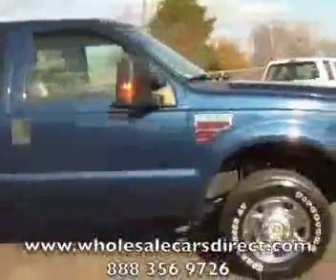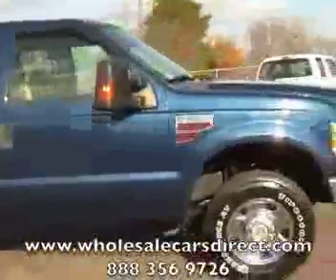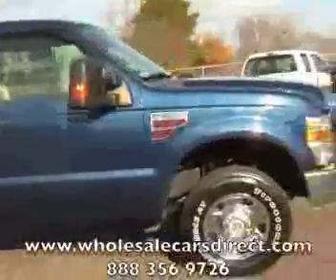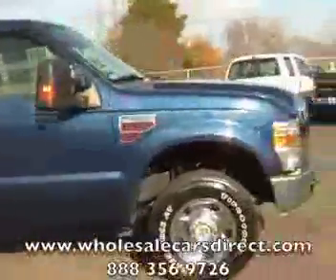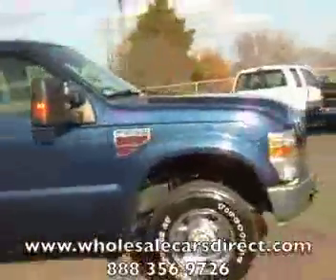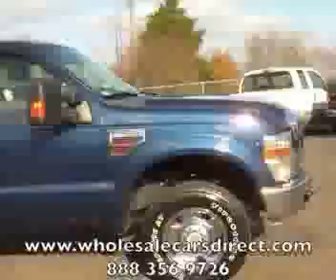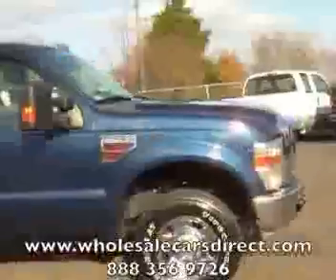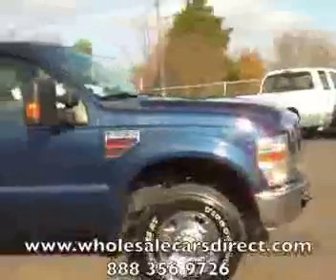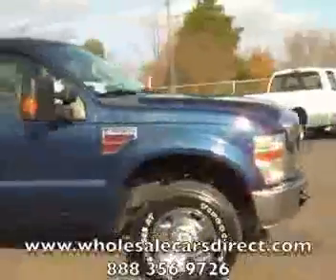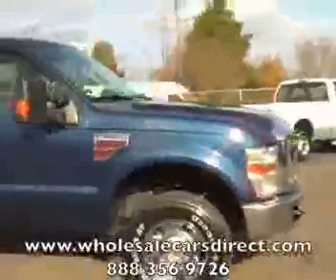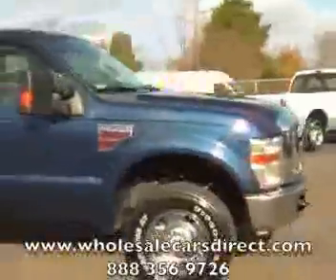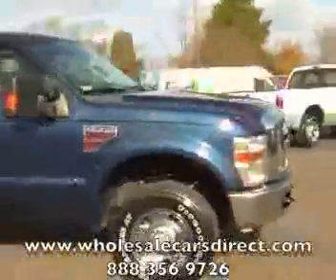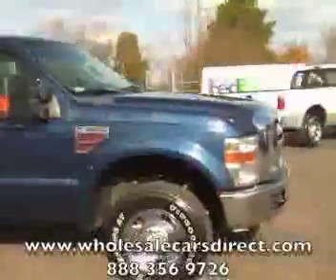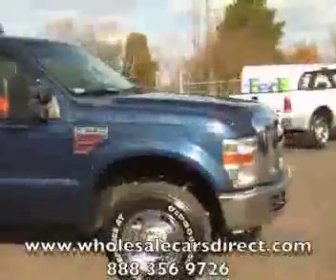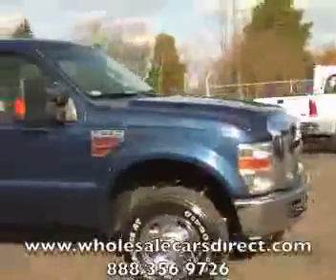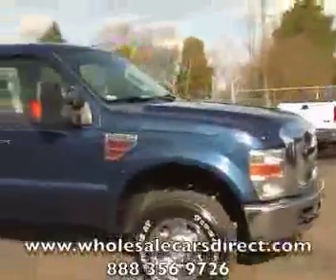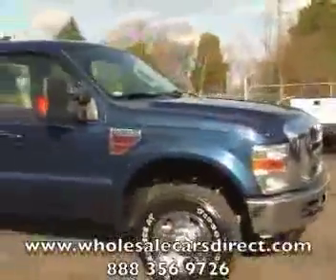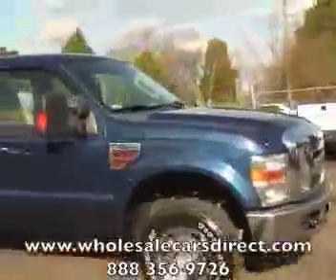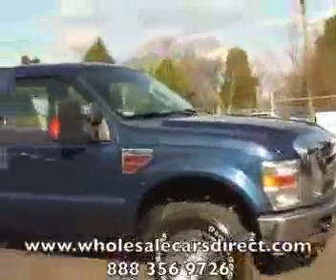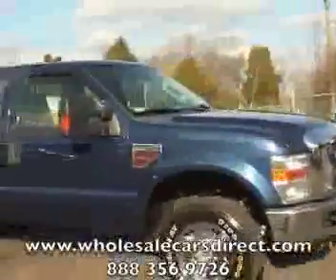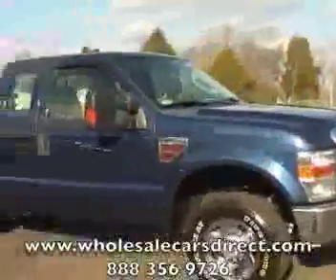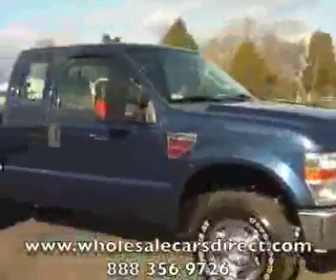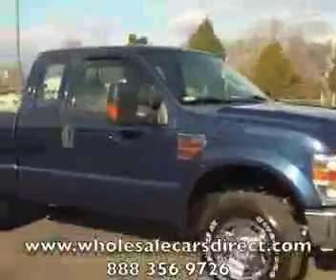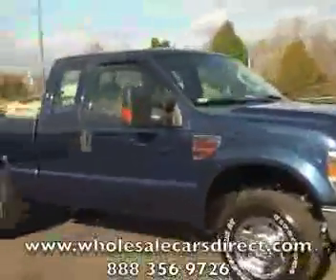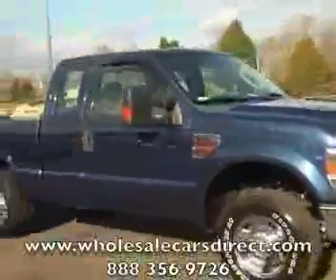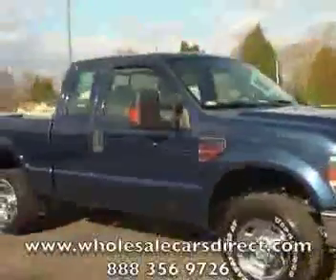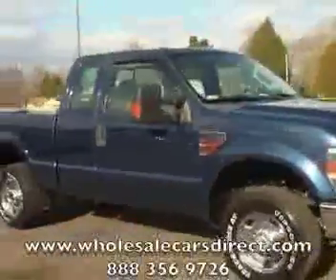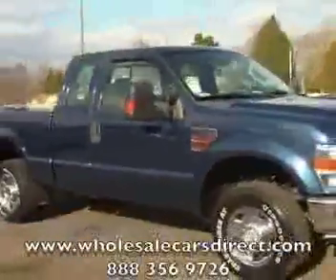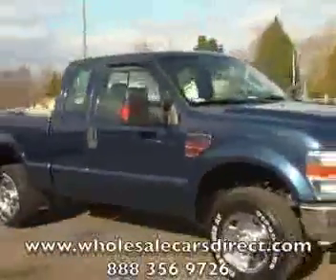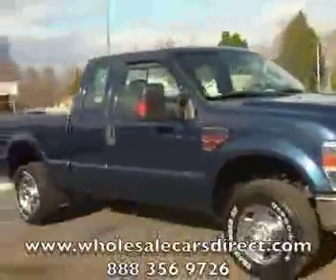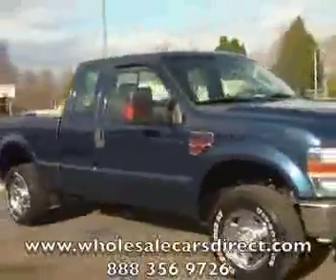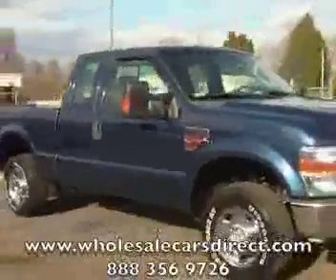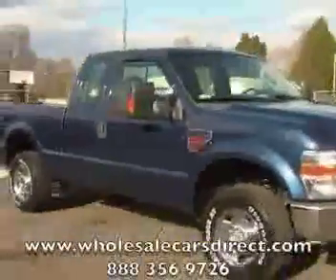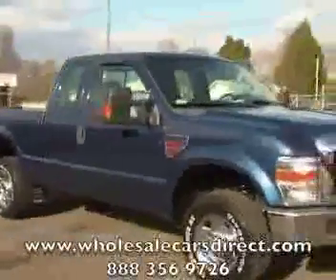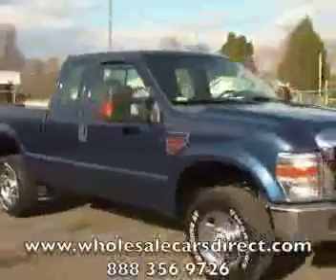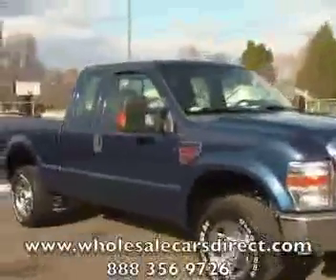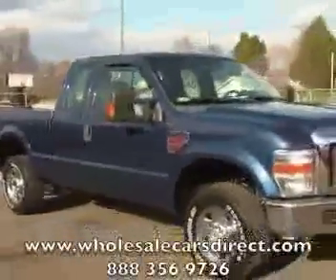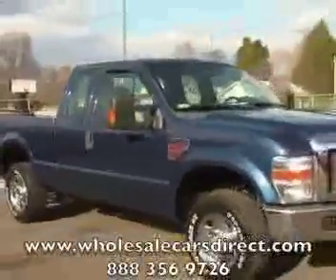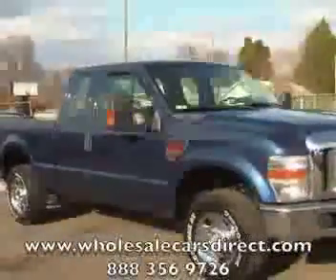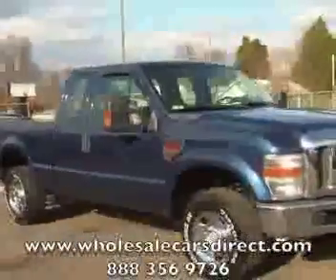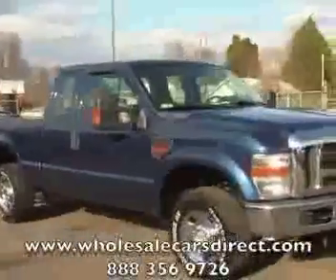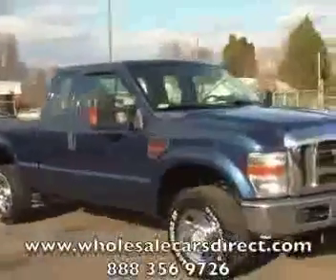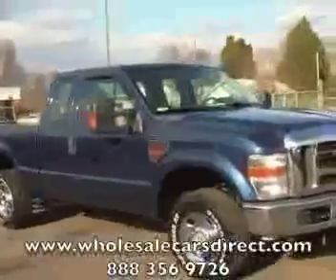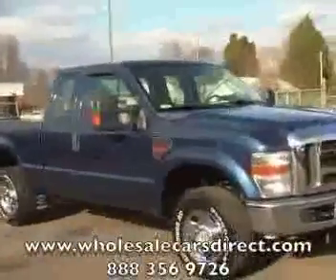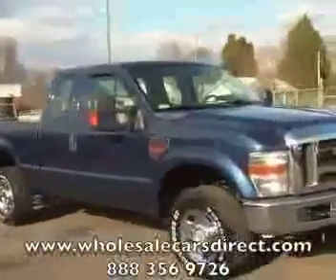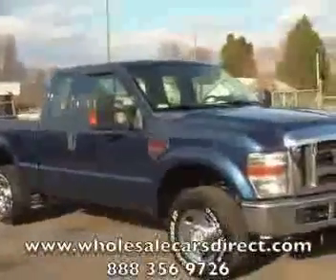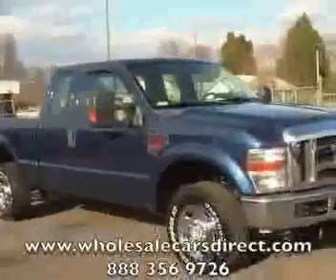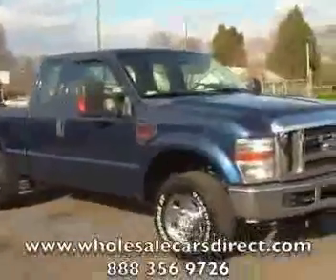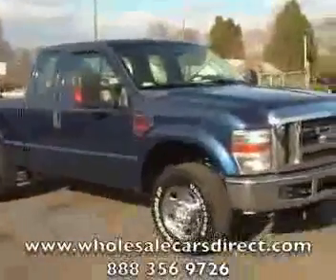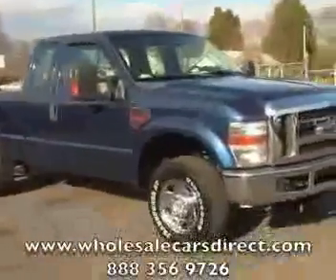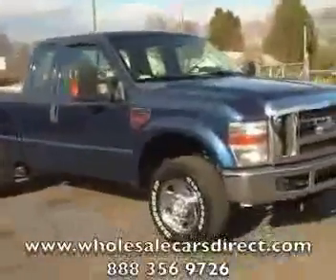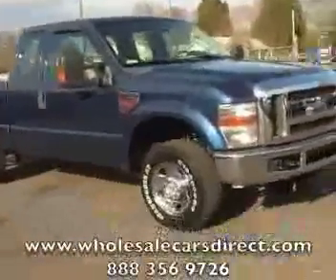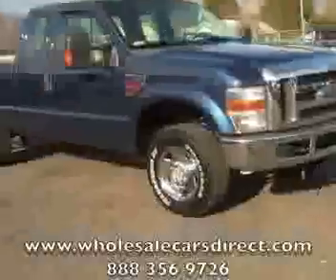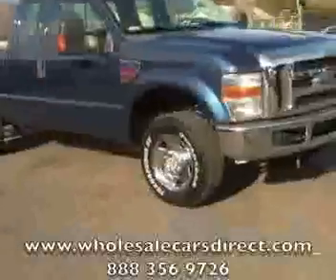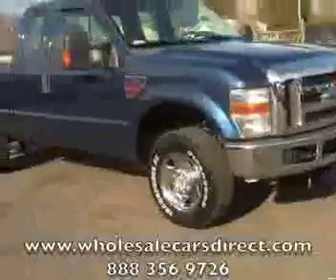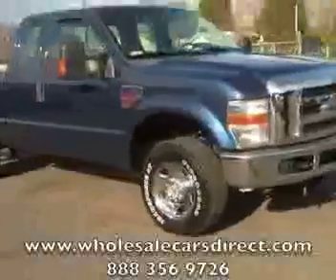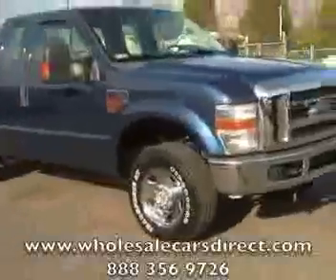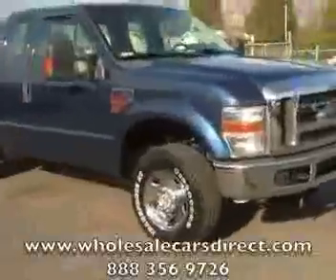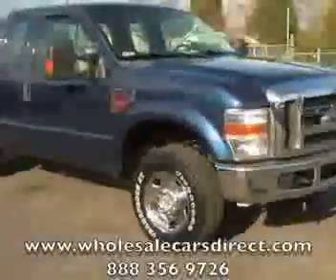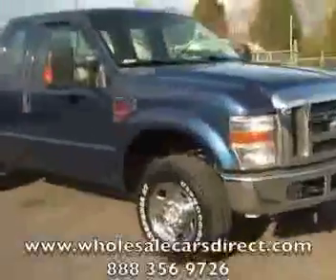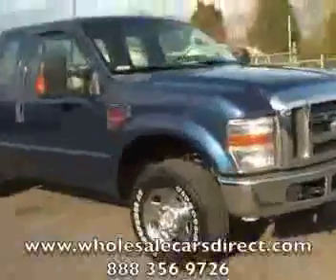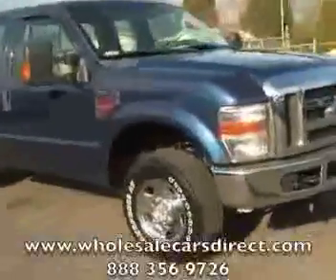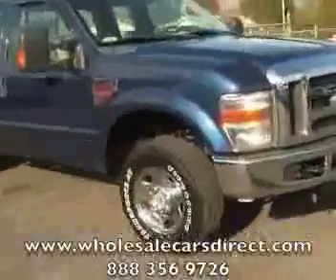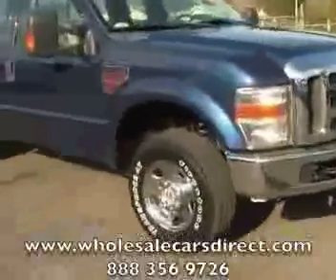Even if you don't purchase from us, we'd surely like to have you purchase from us. But just in case, again you're looking at a 2008 F250.